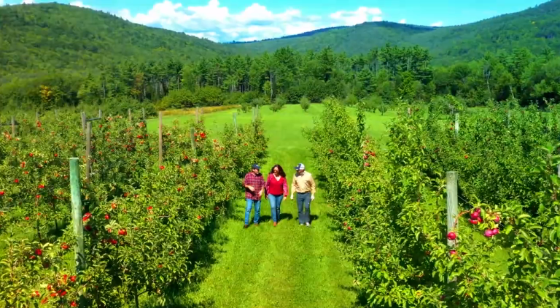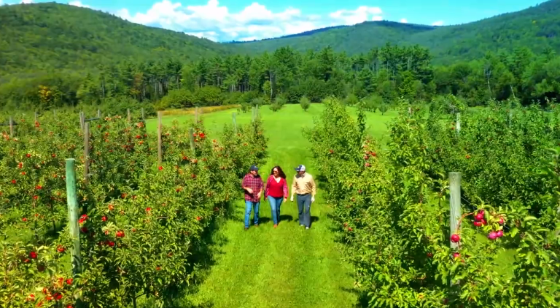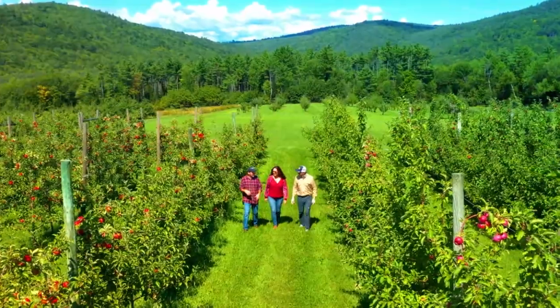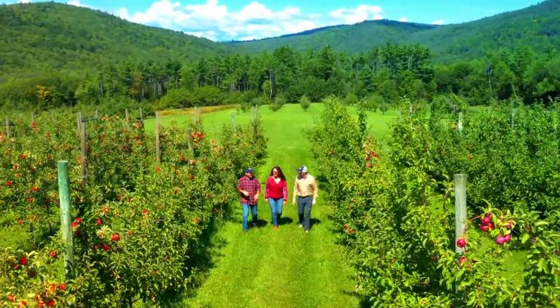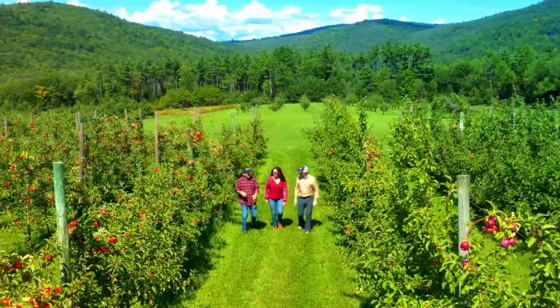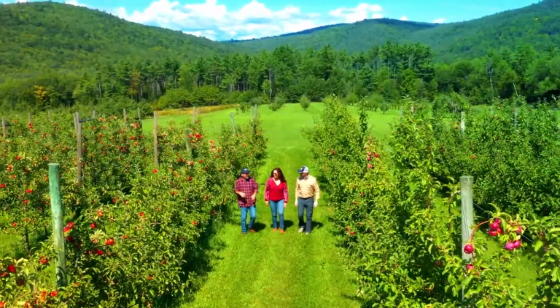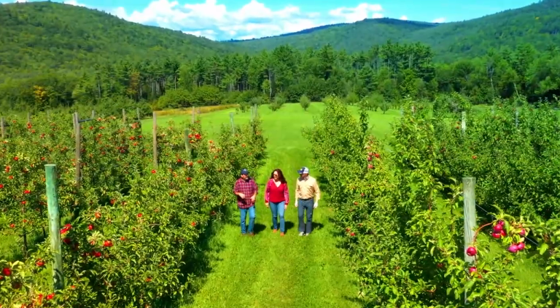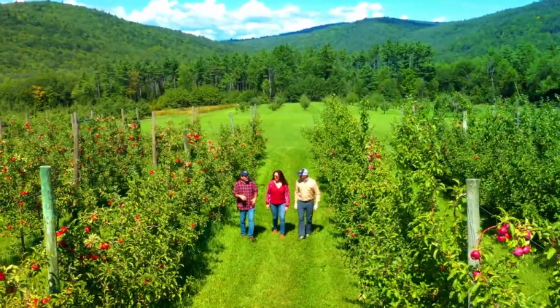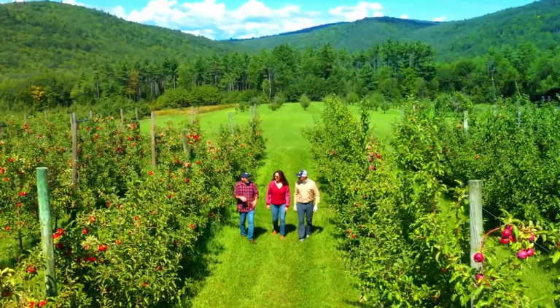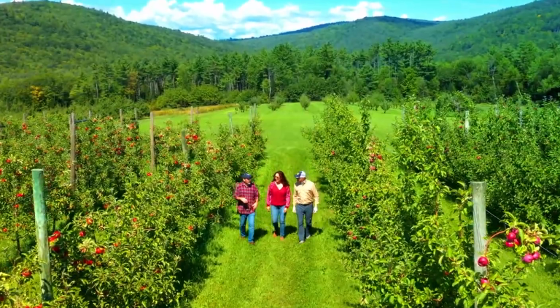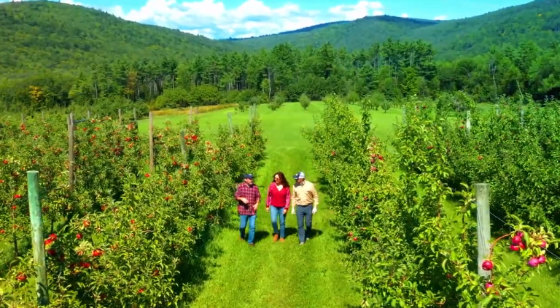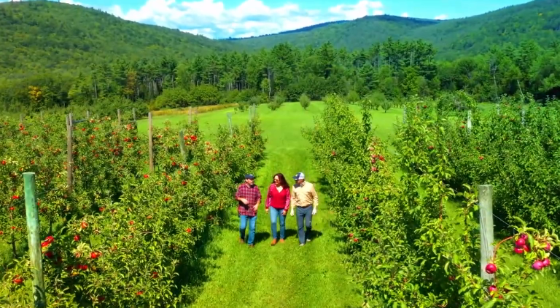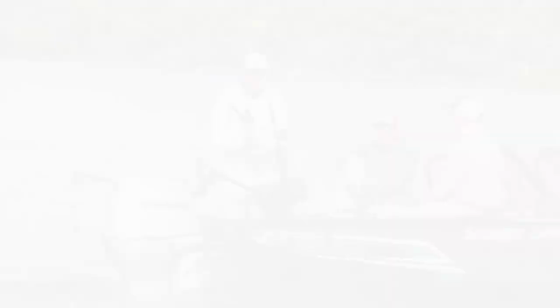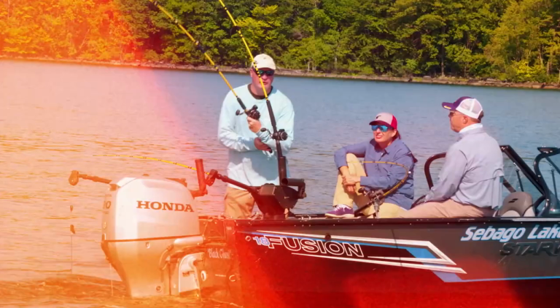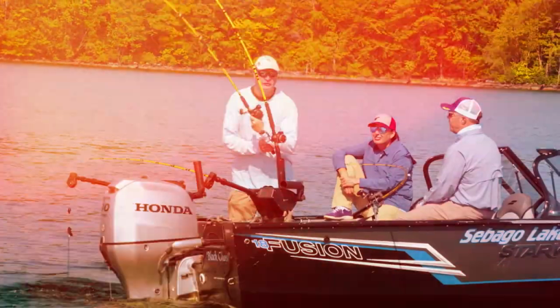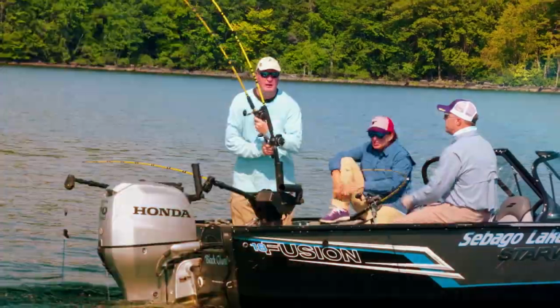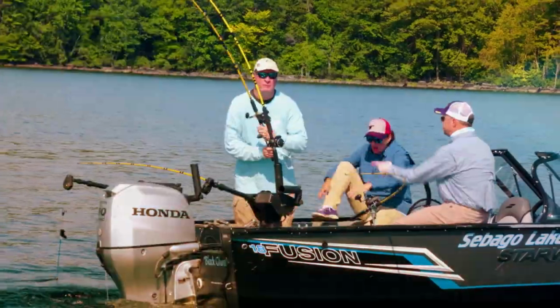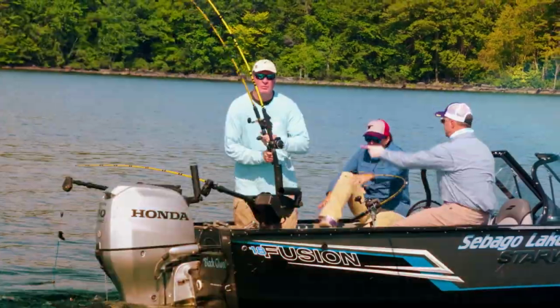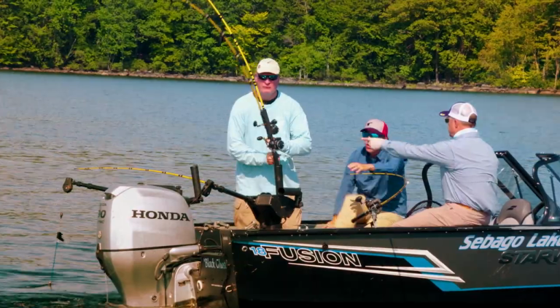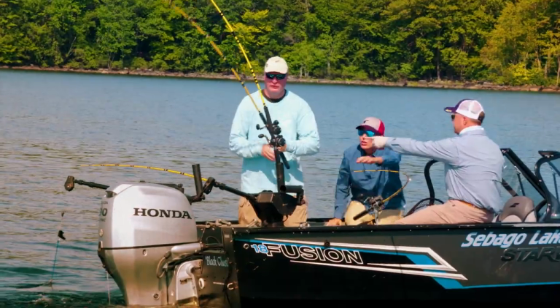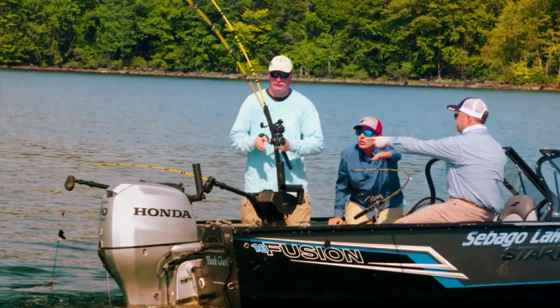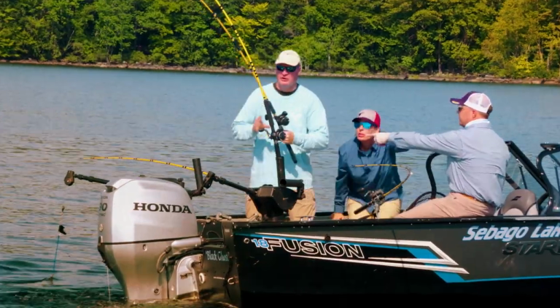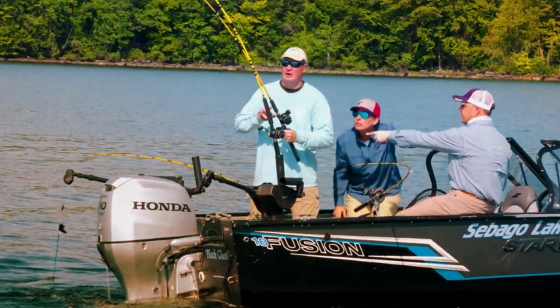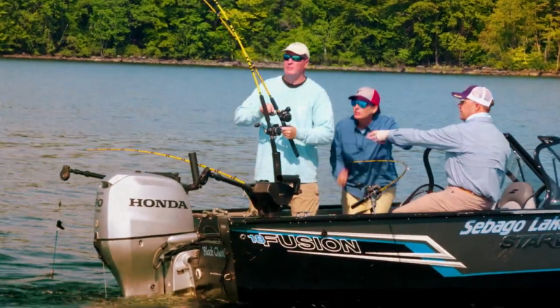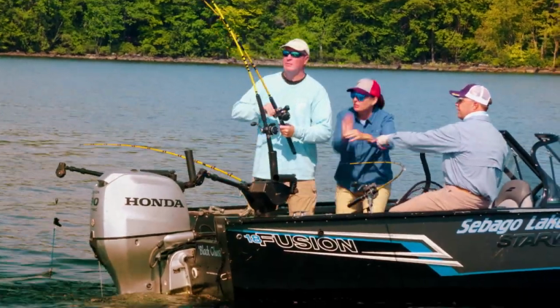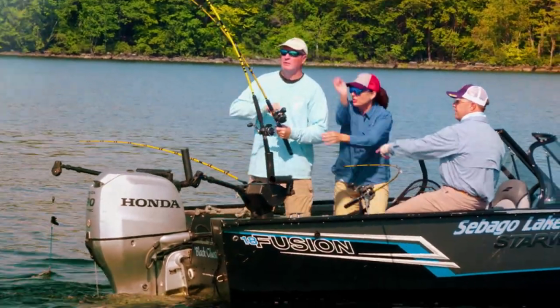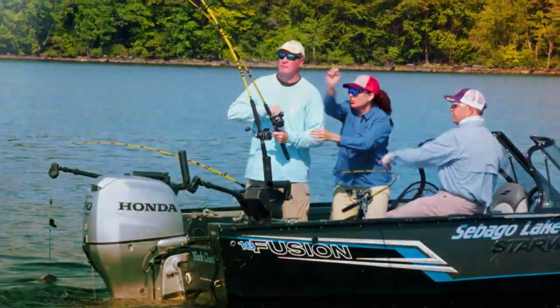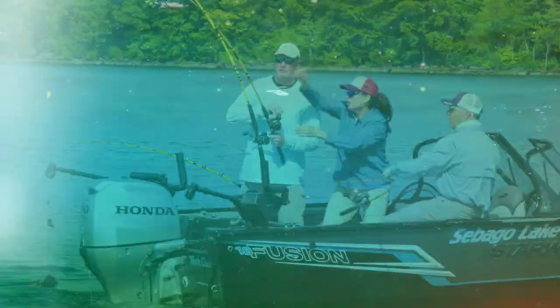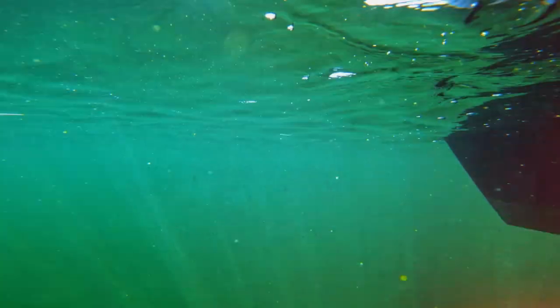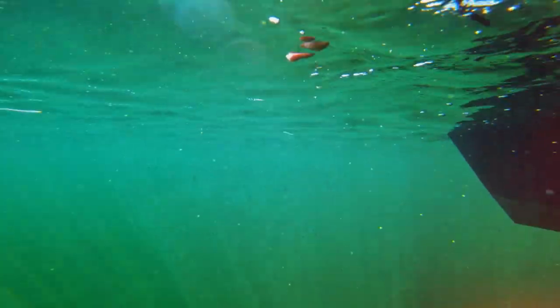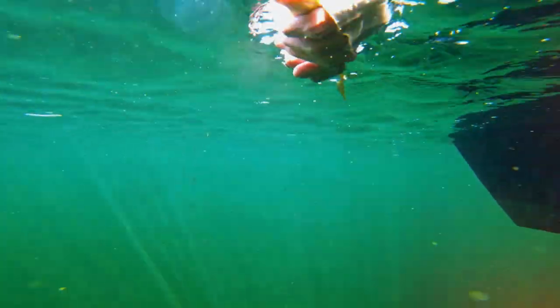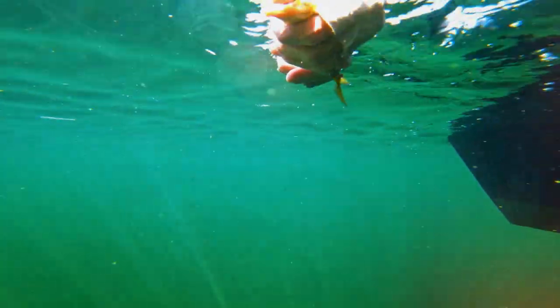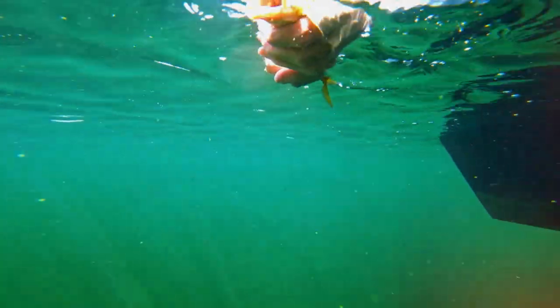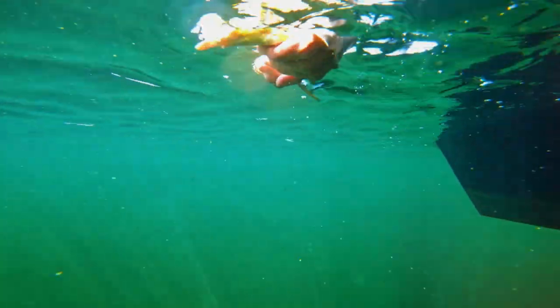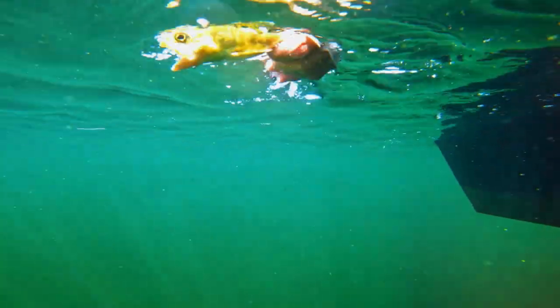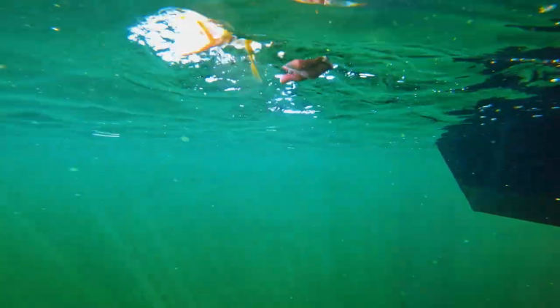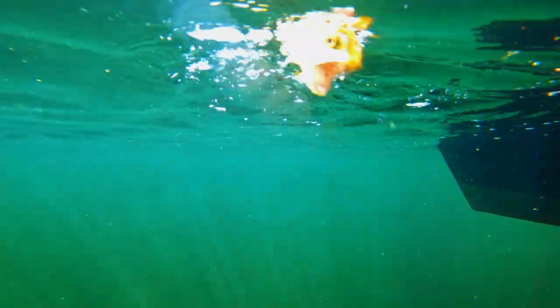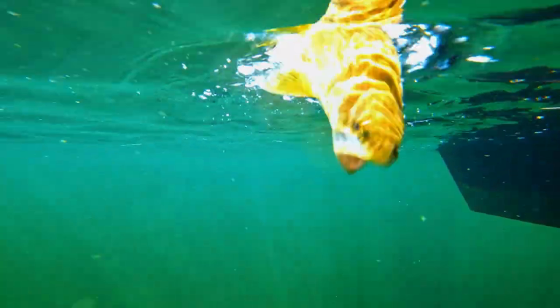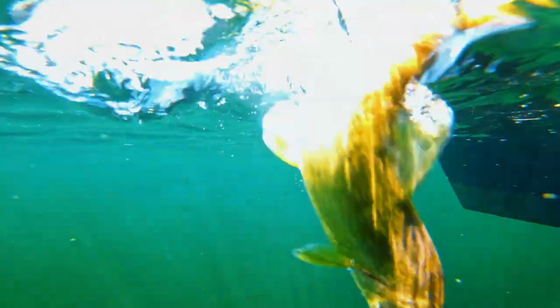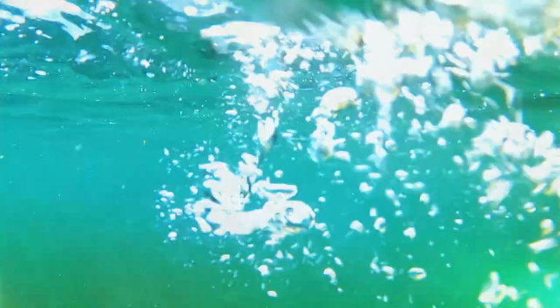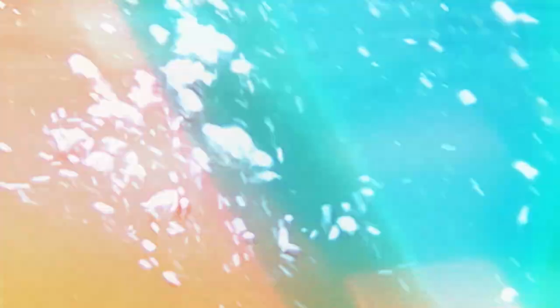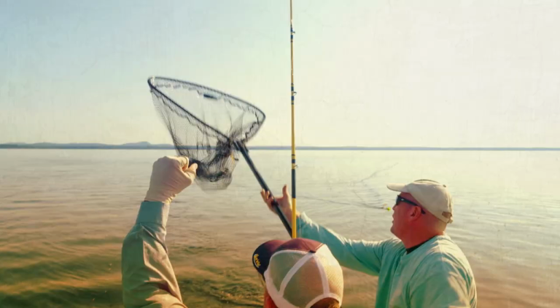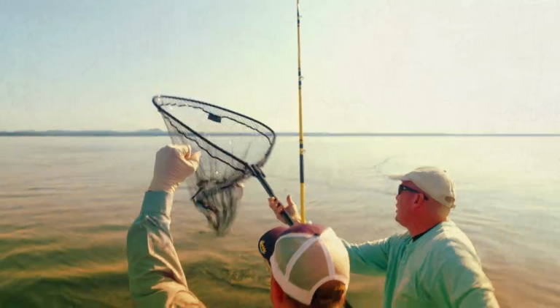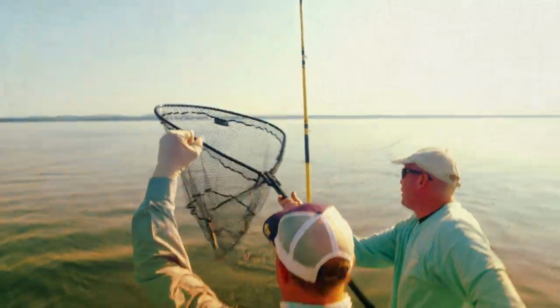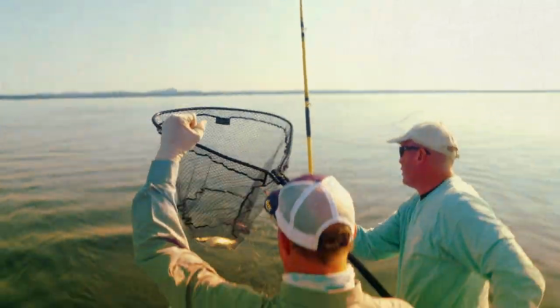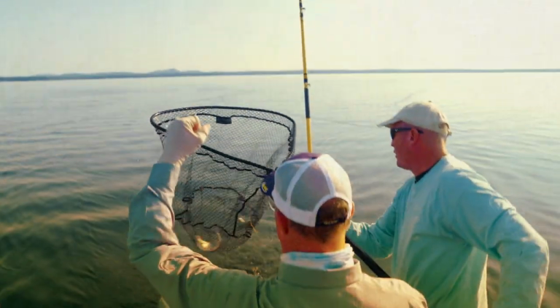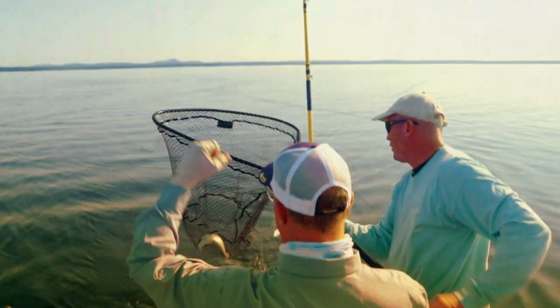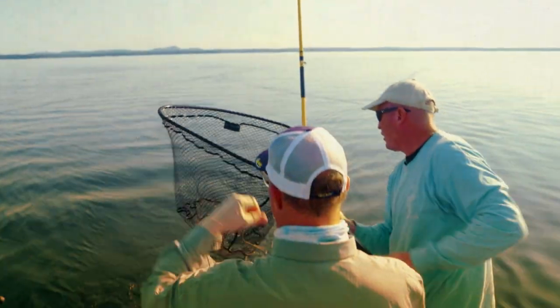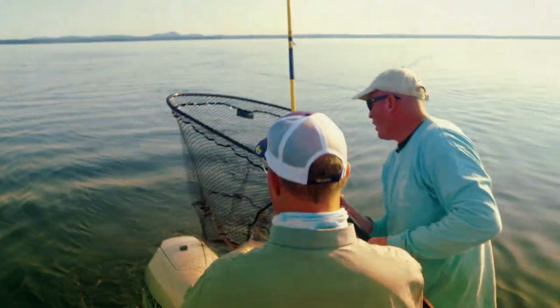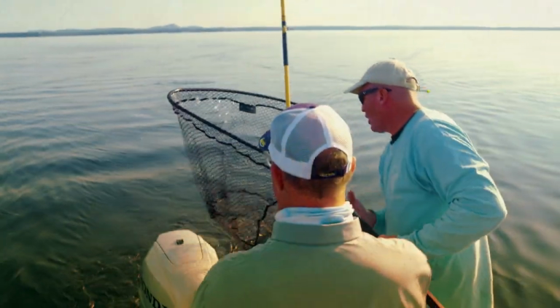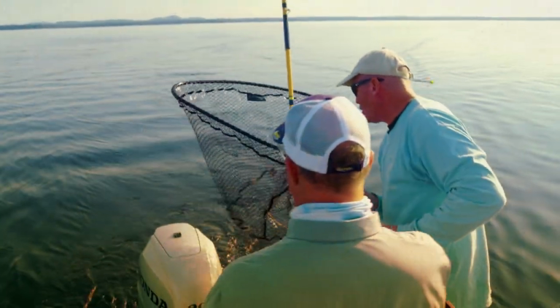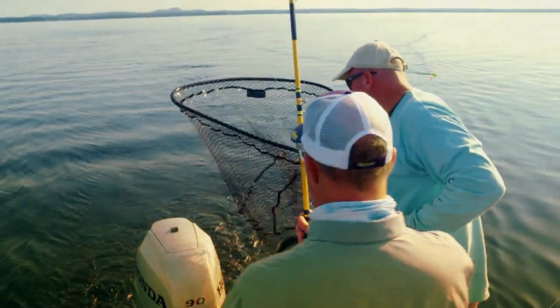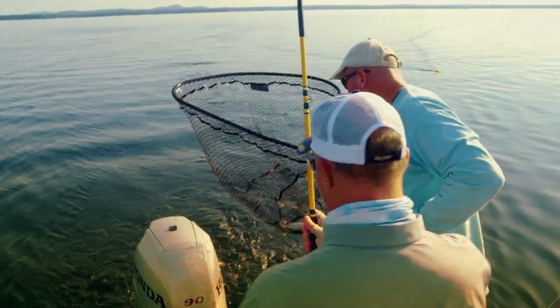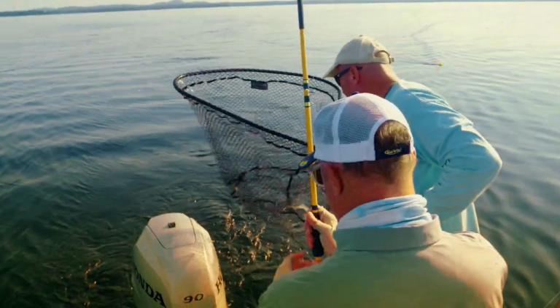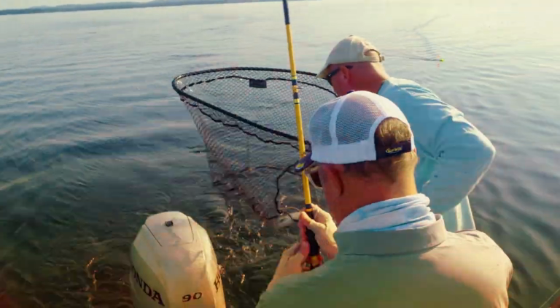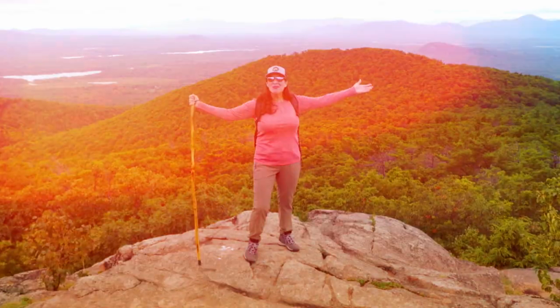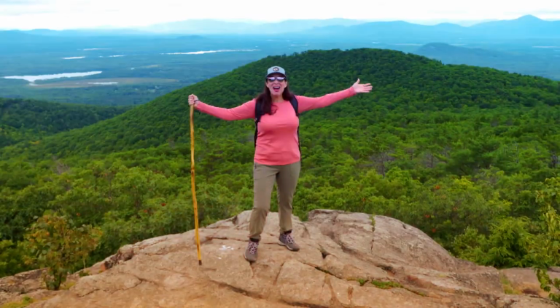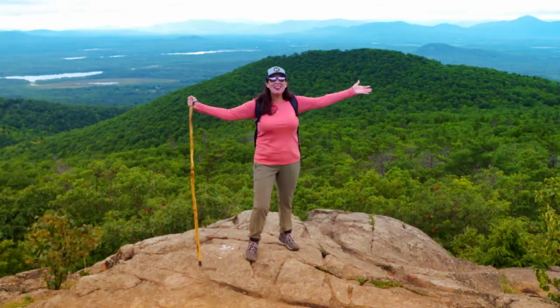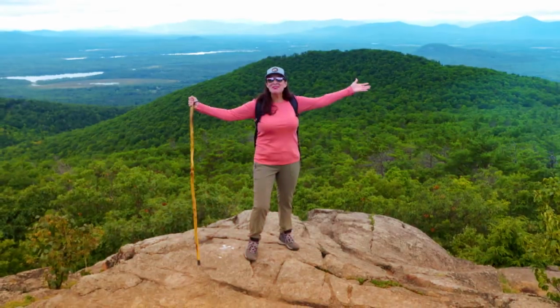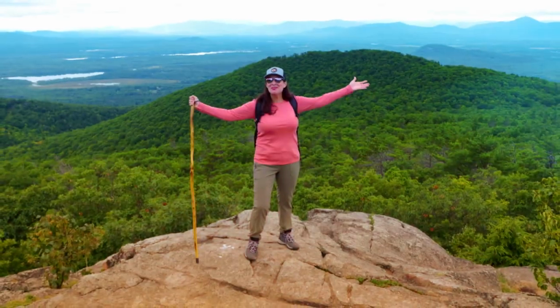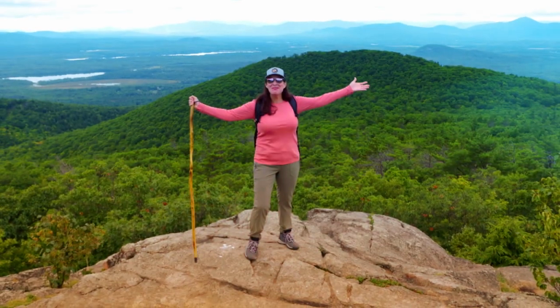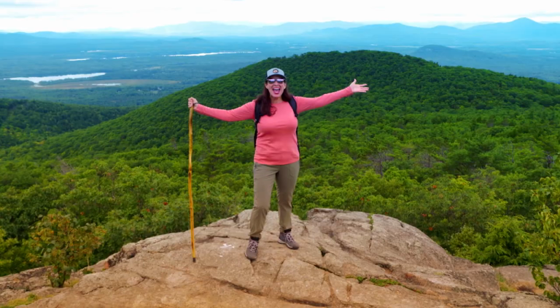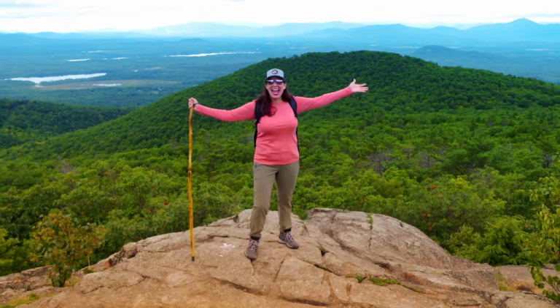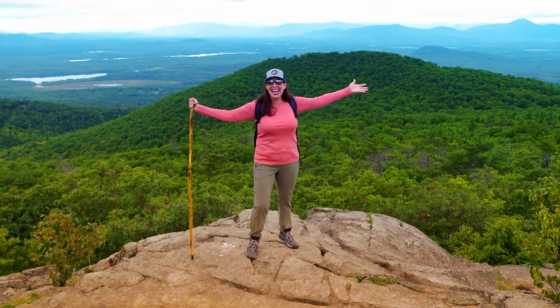Fresh from the orchard. Fish on. Fish on. Woohoo! Welcome to Maine.